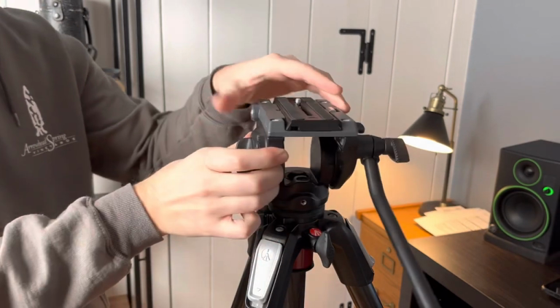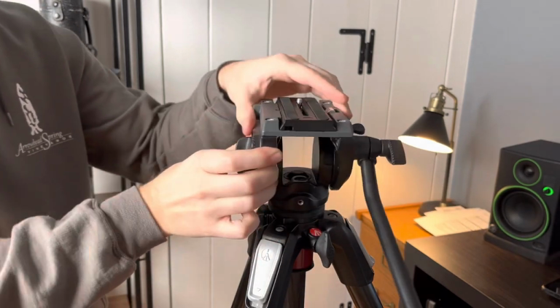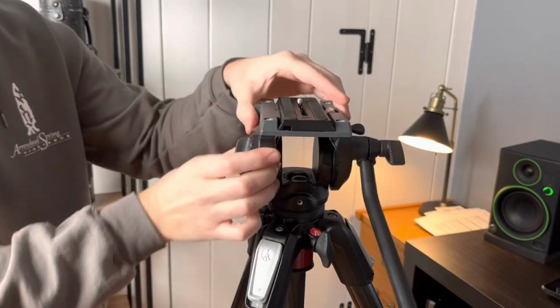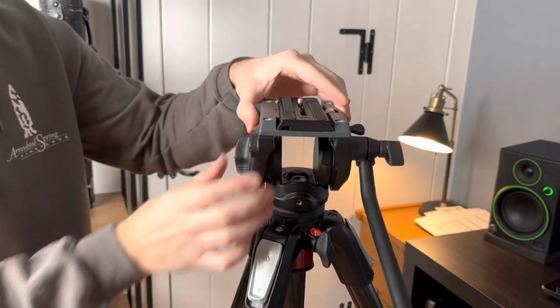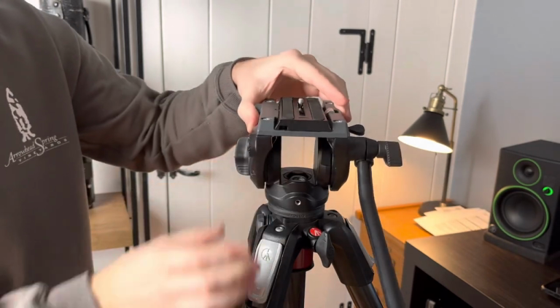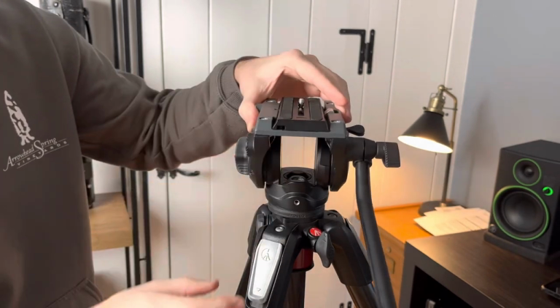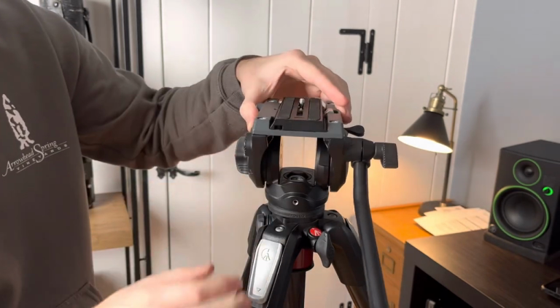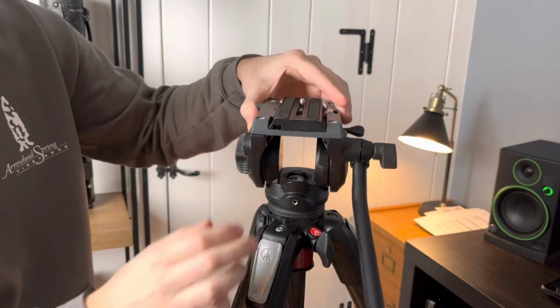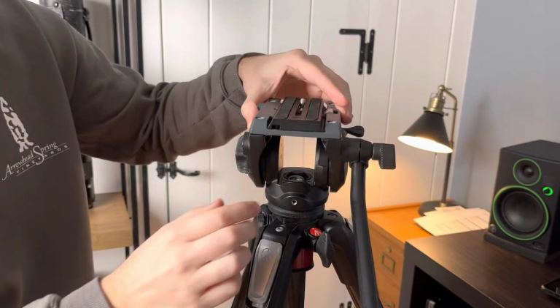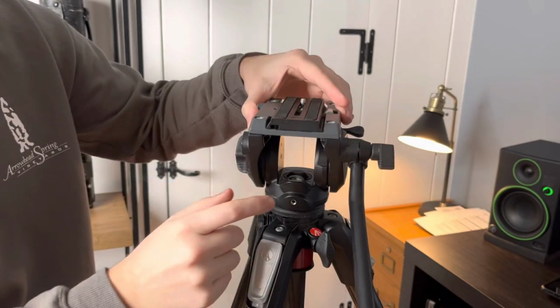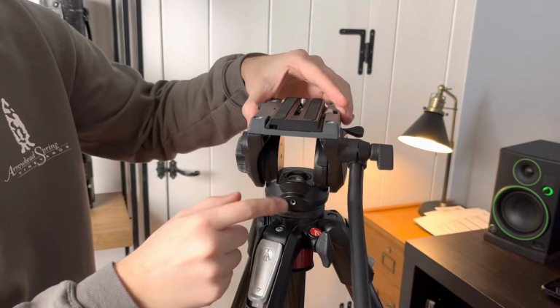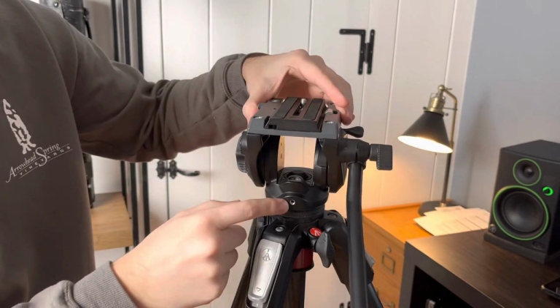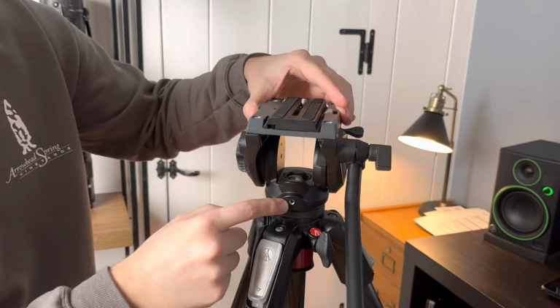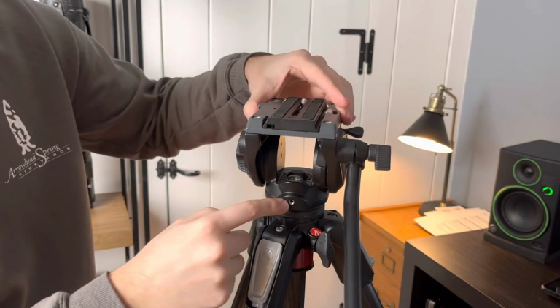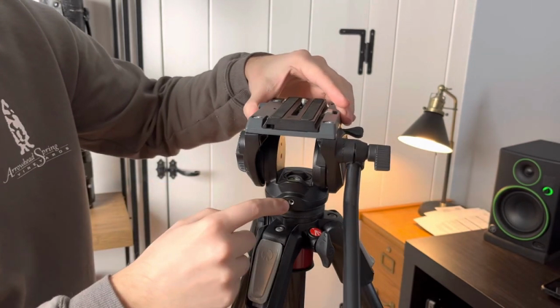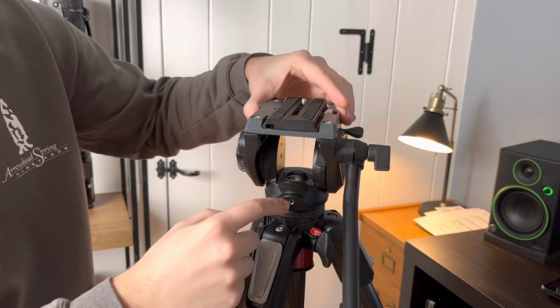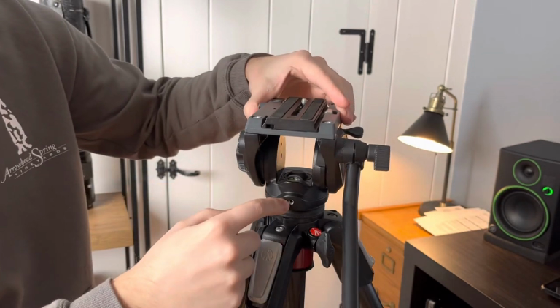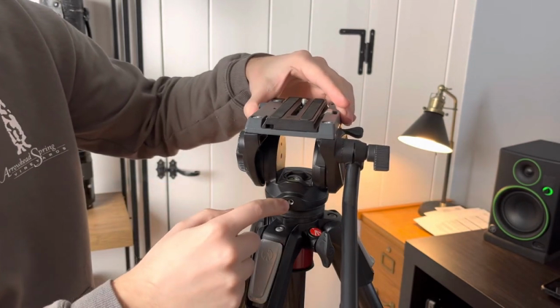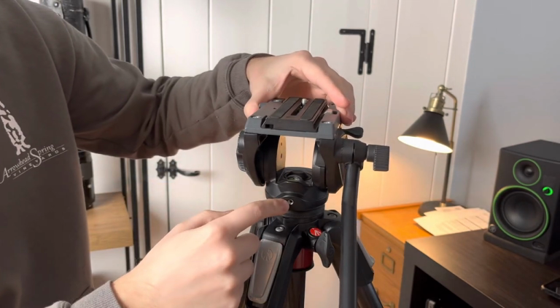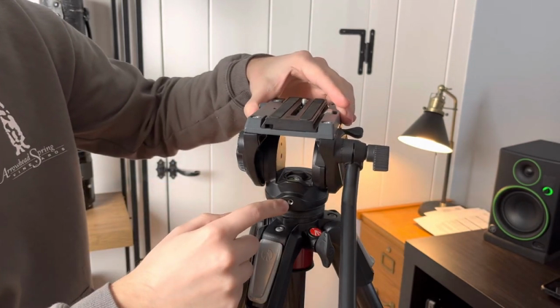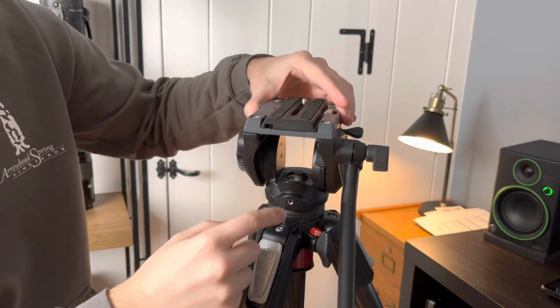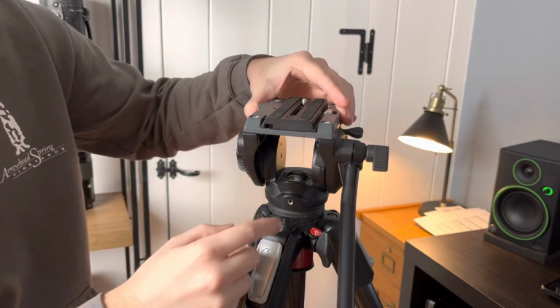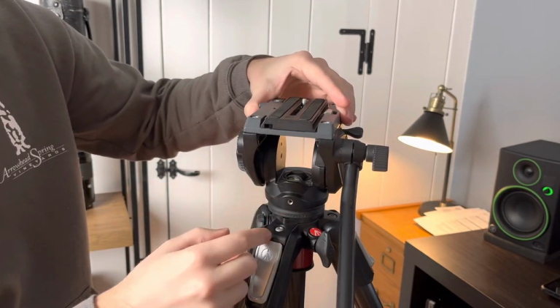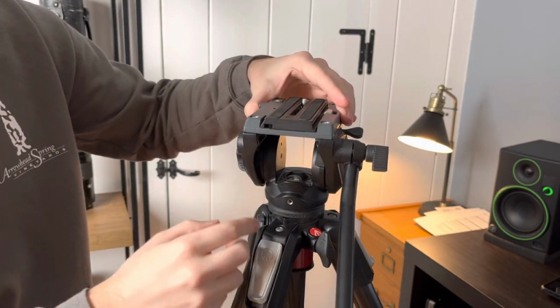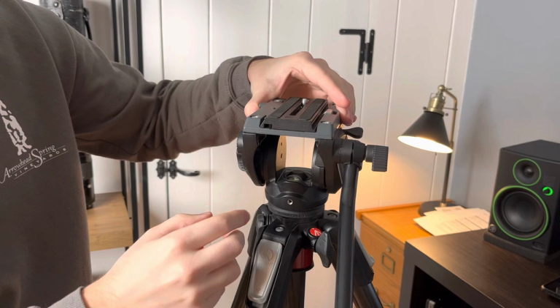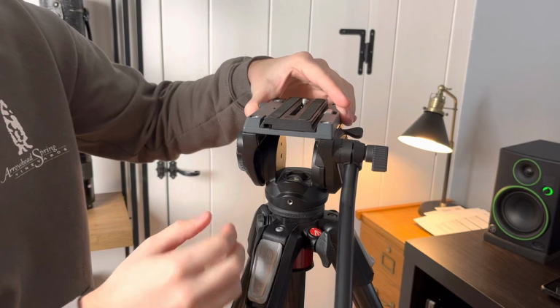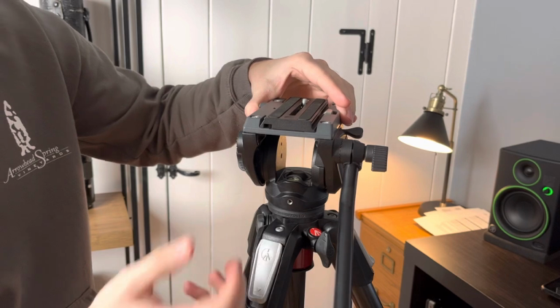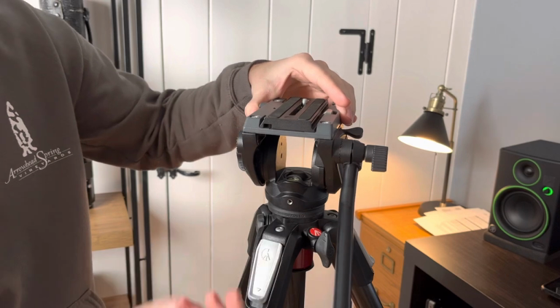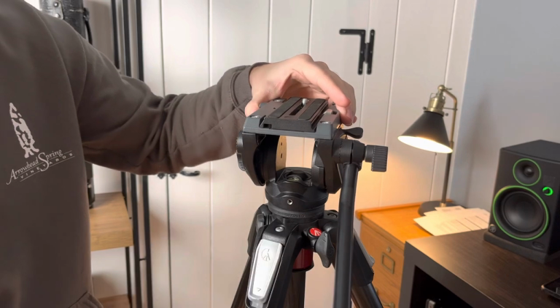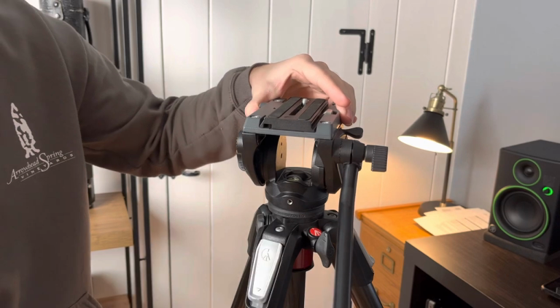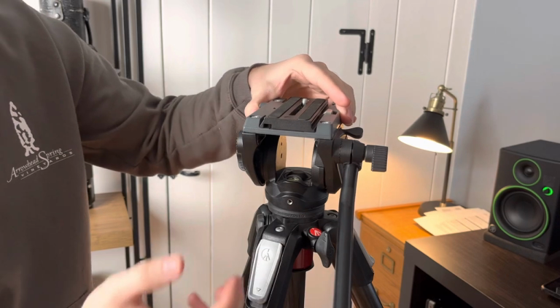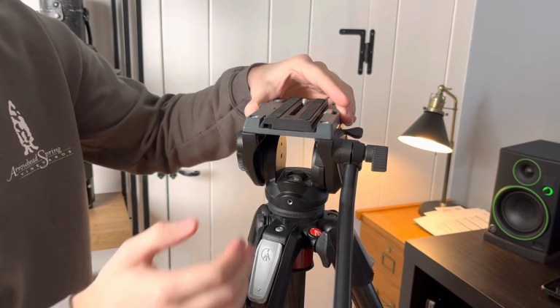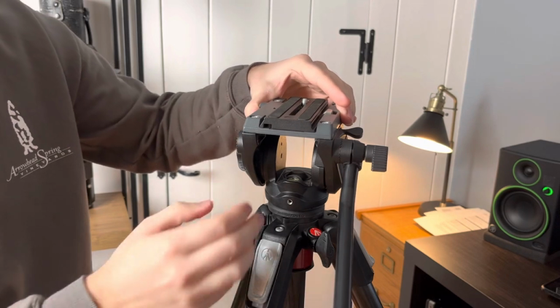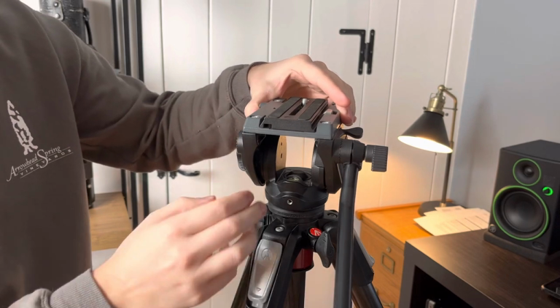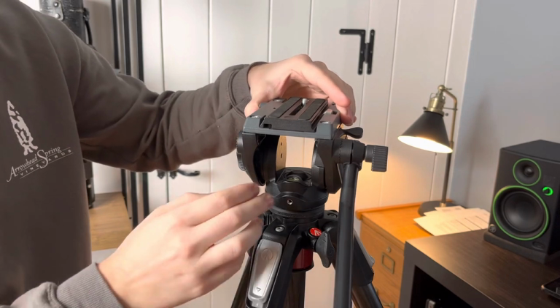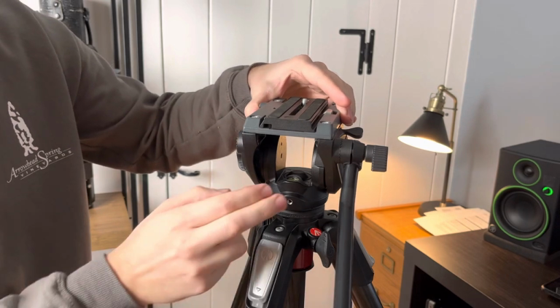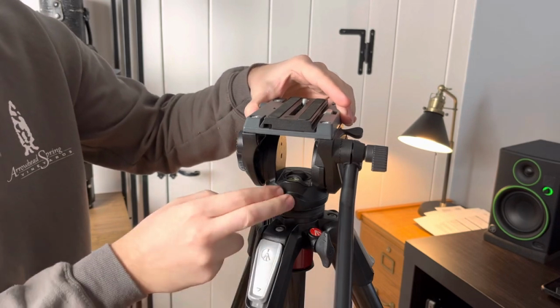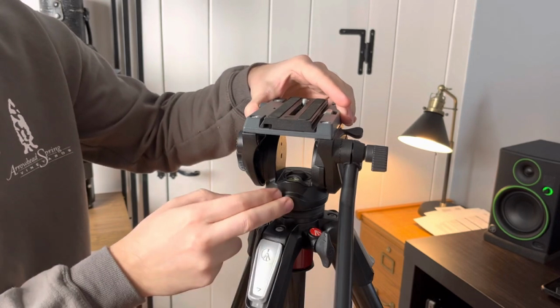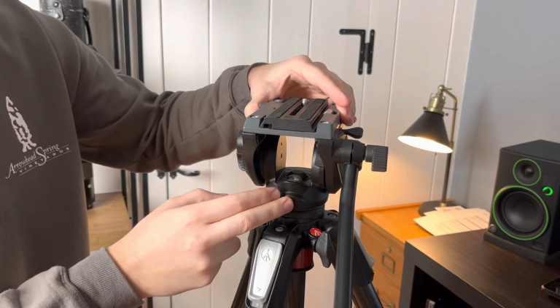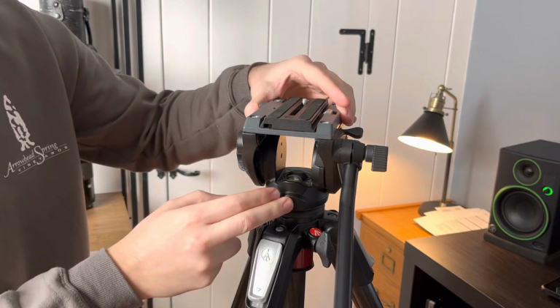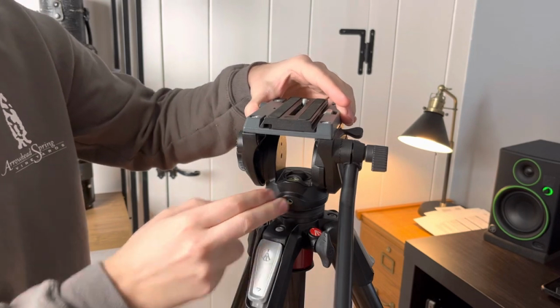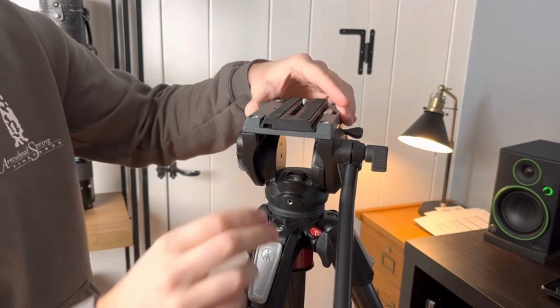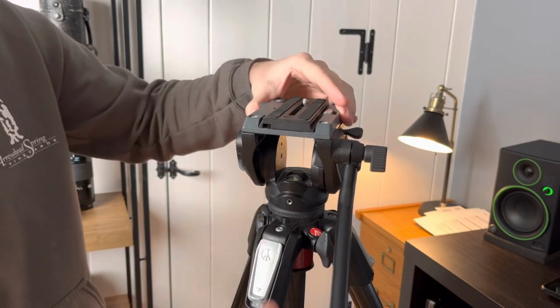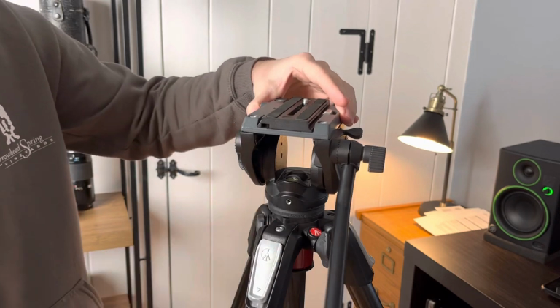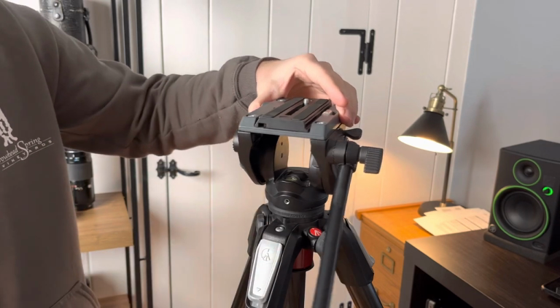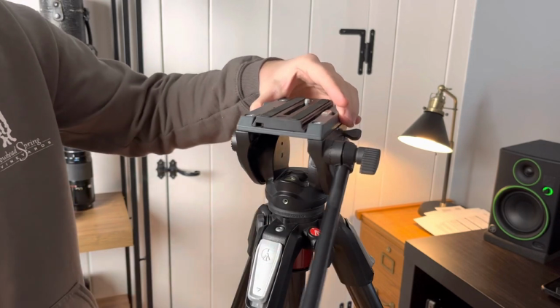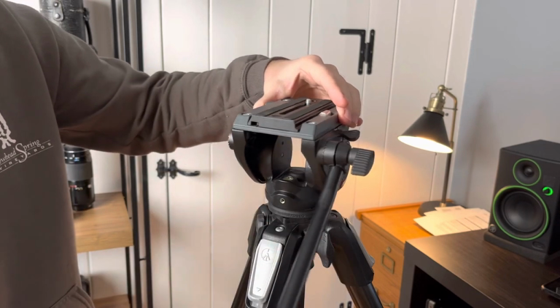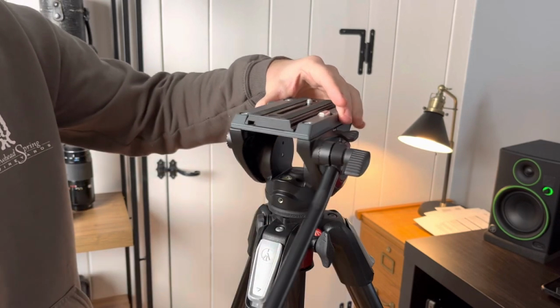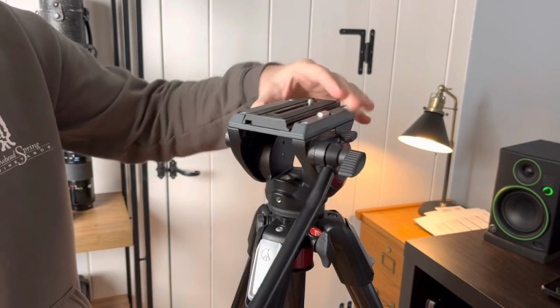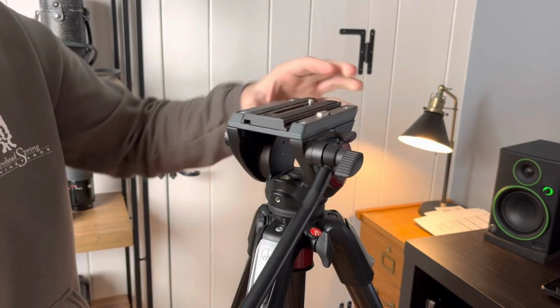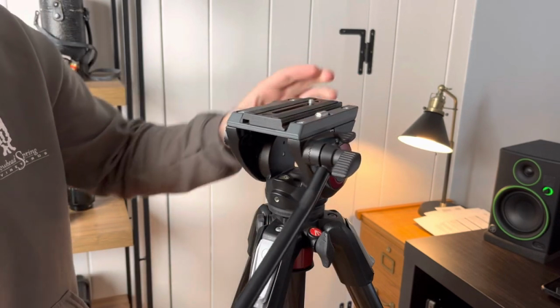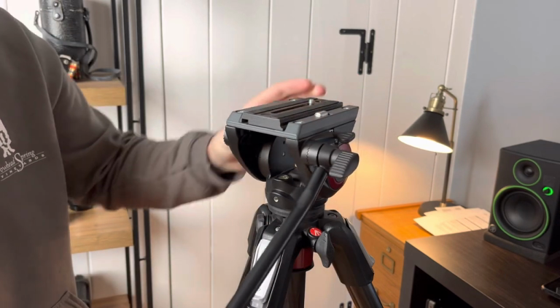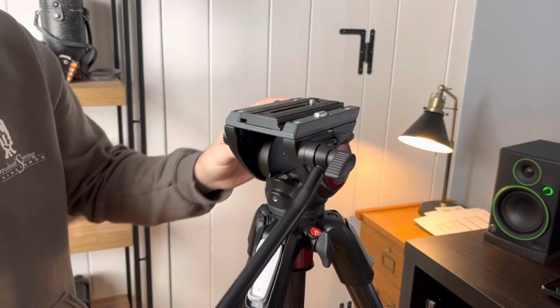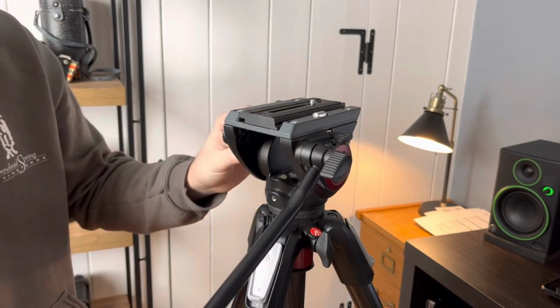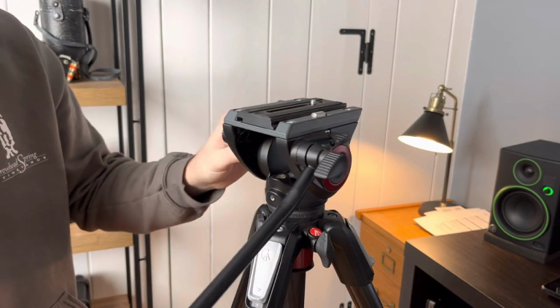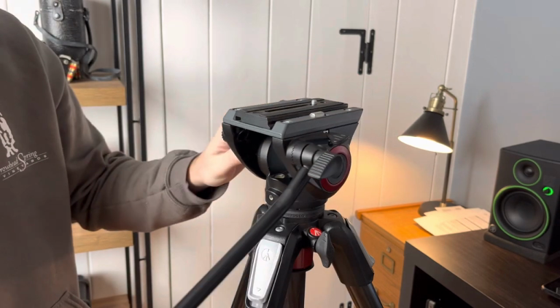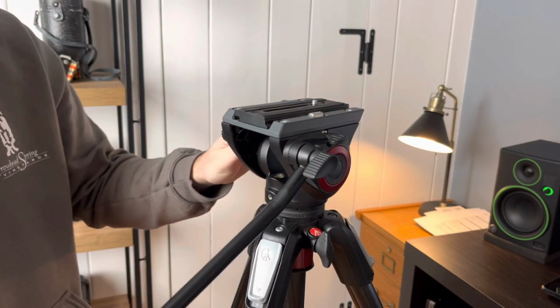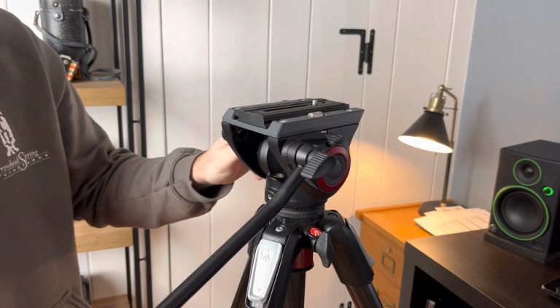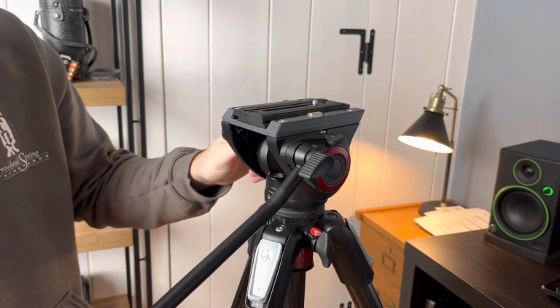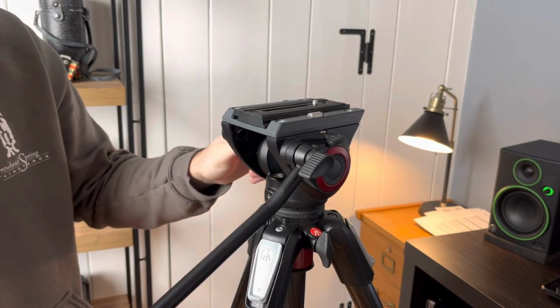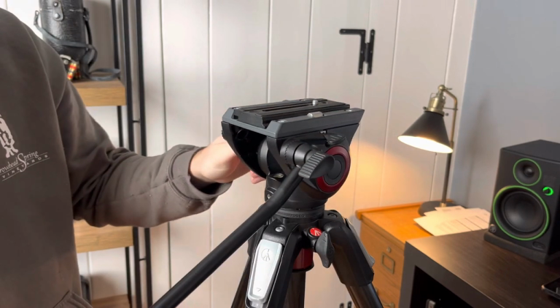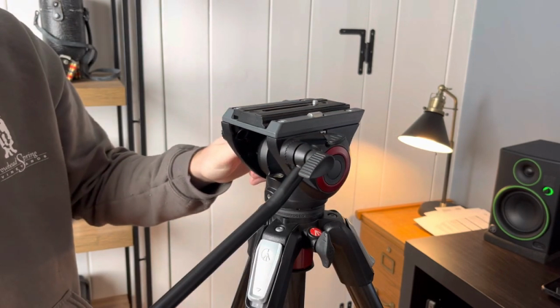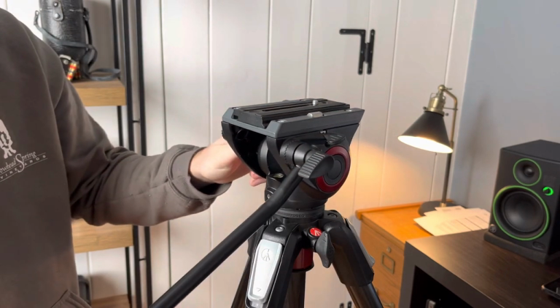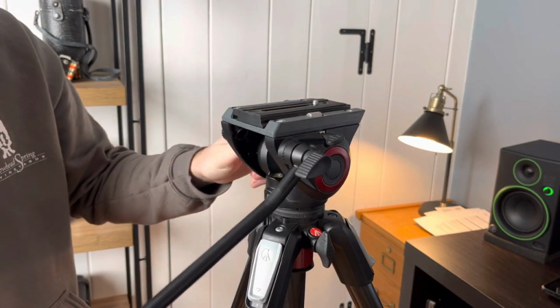There is supposed to be a thumb screw here, but mine fell out and I think I lost it a long time ago.